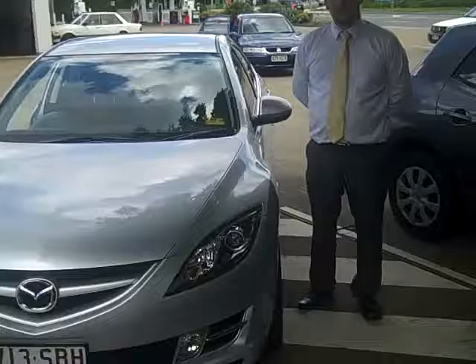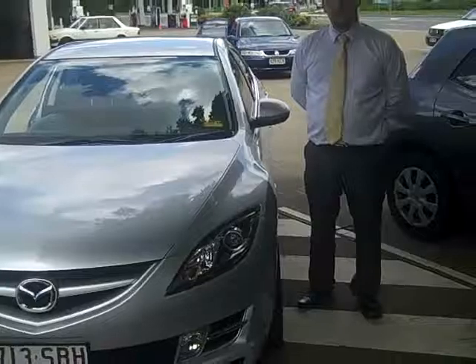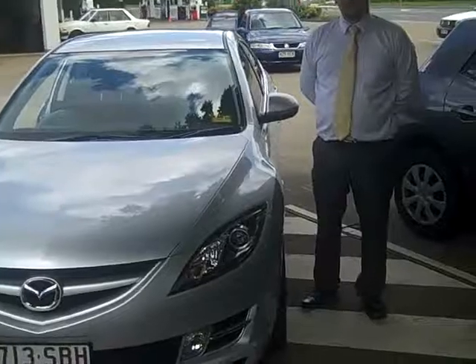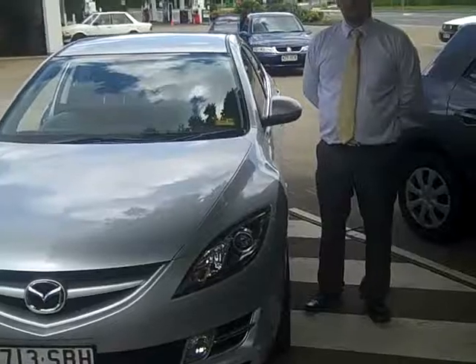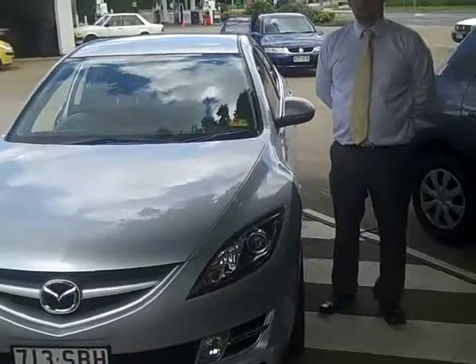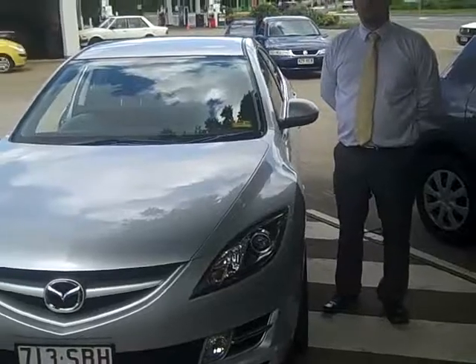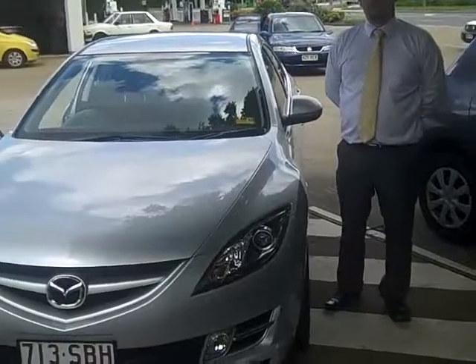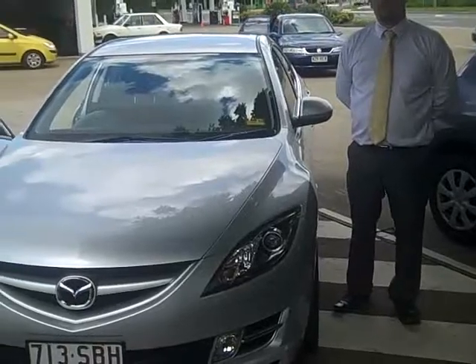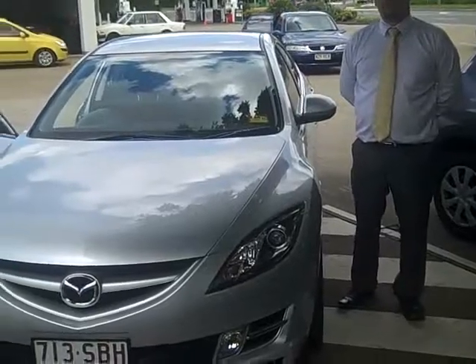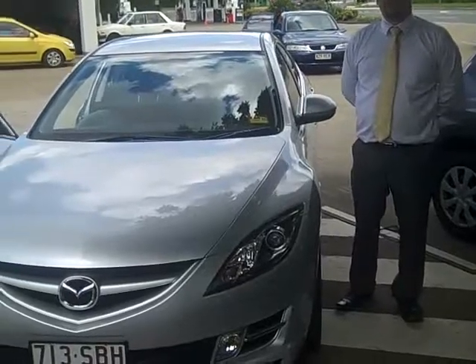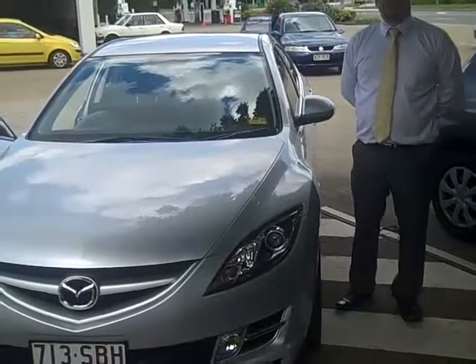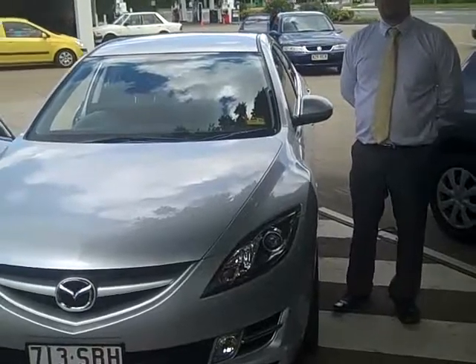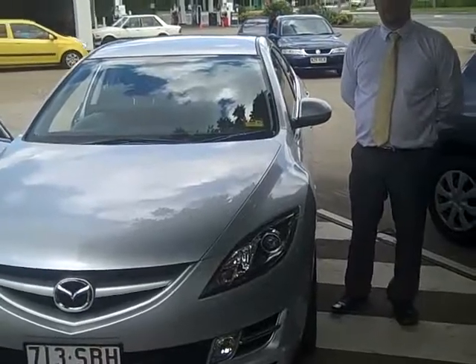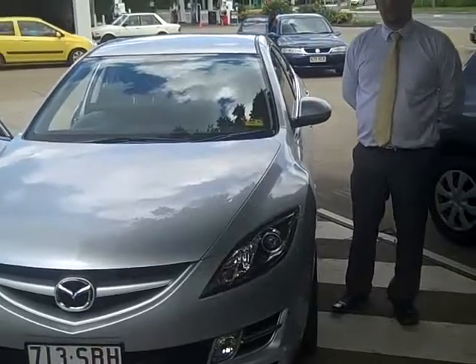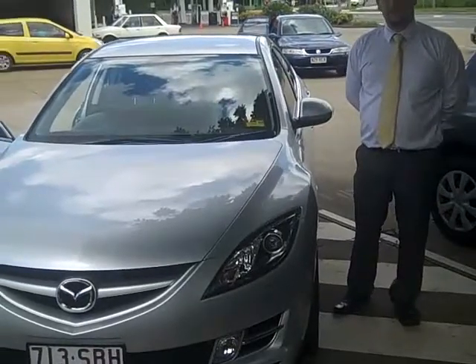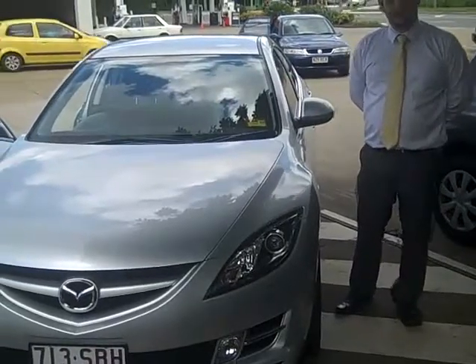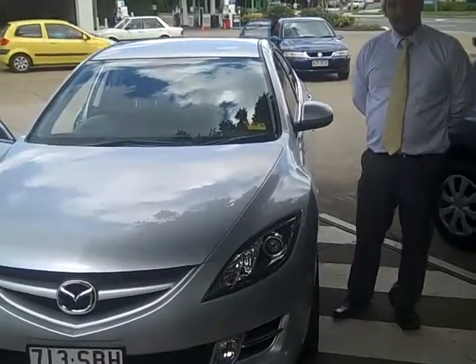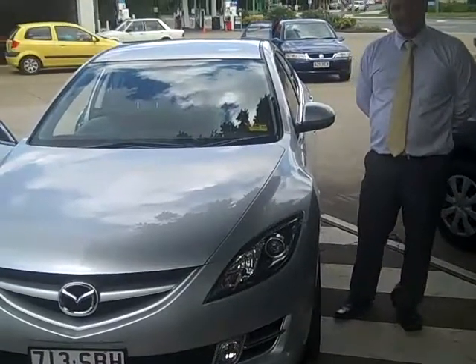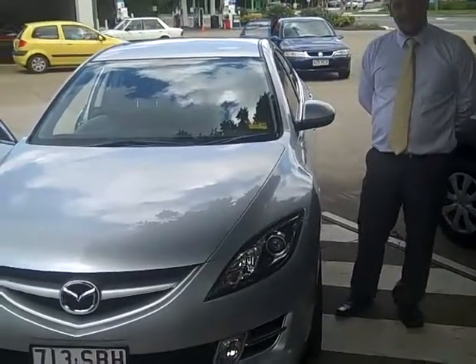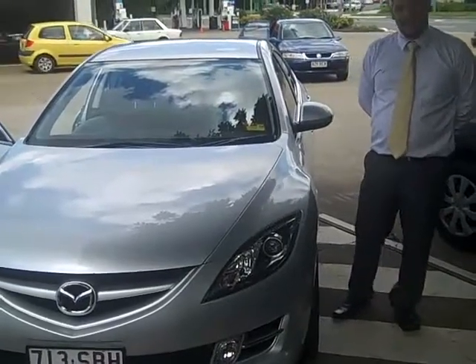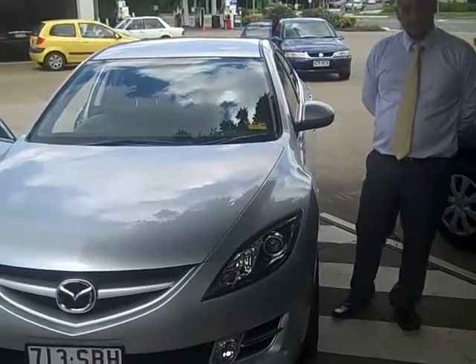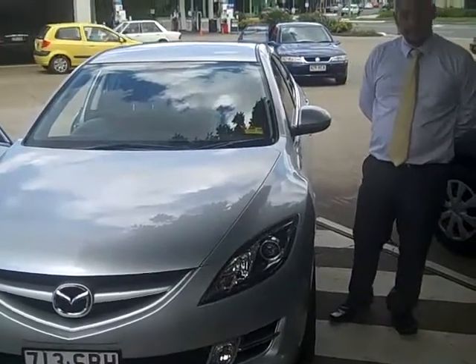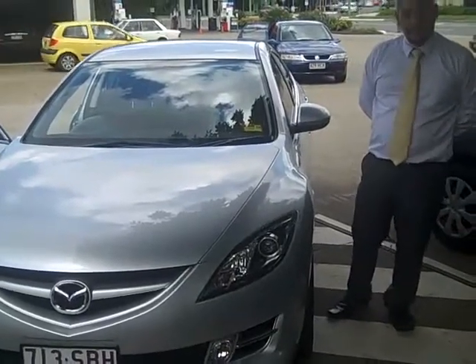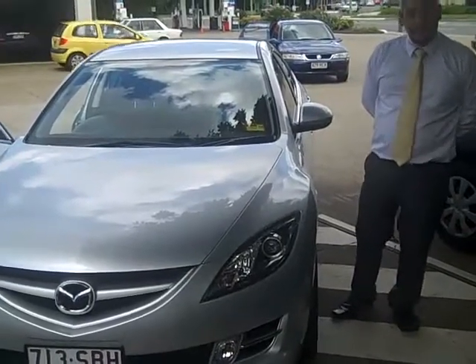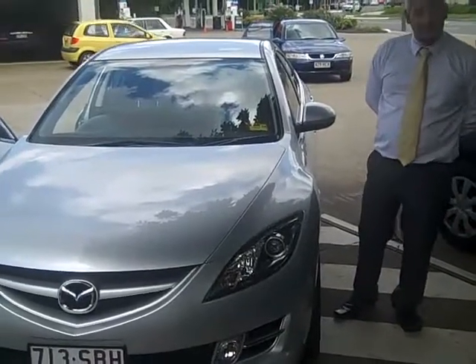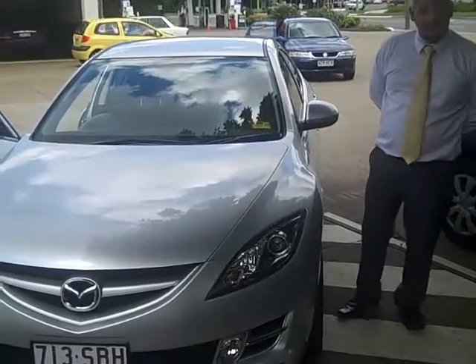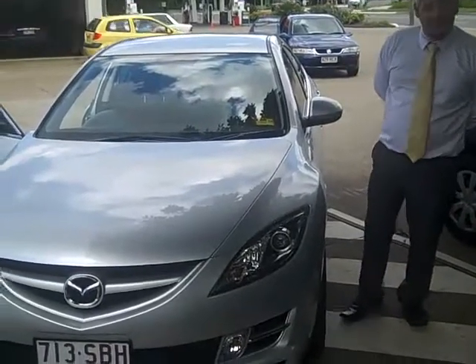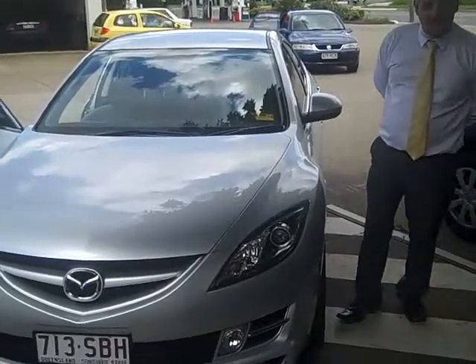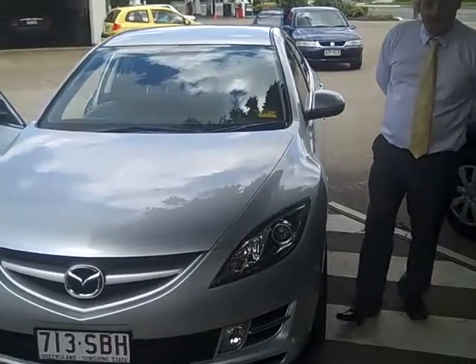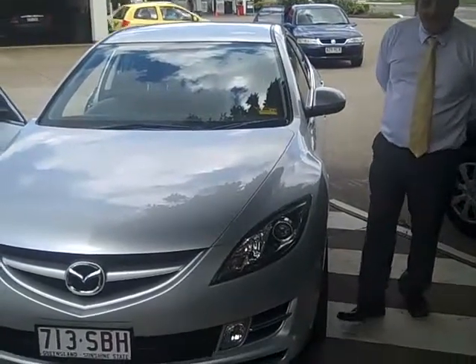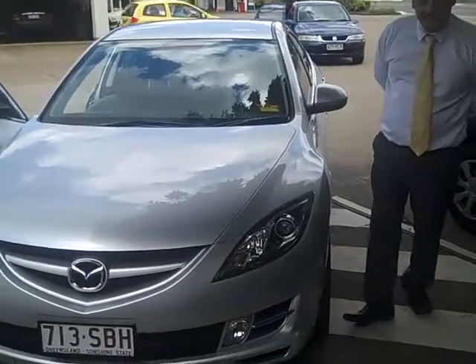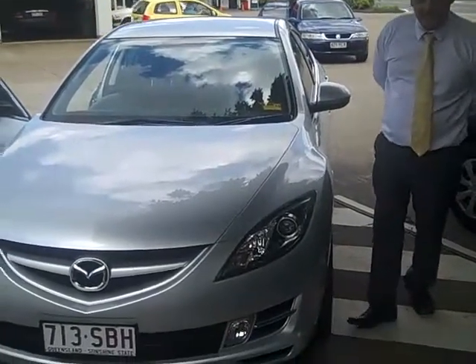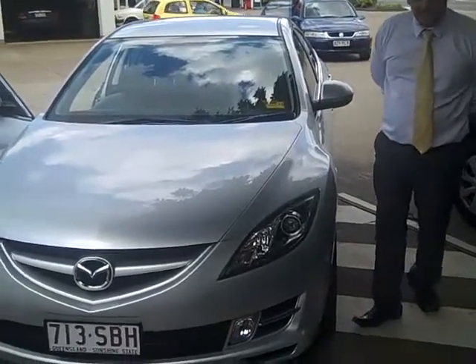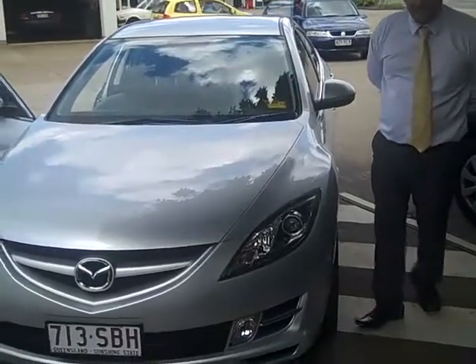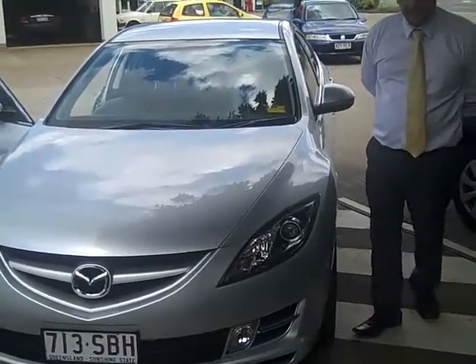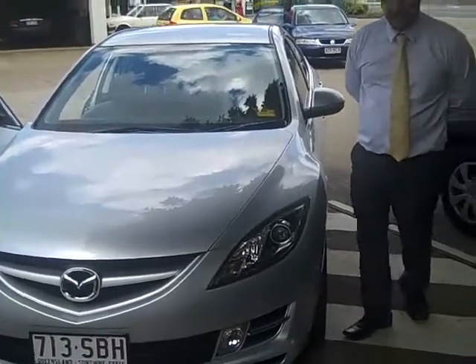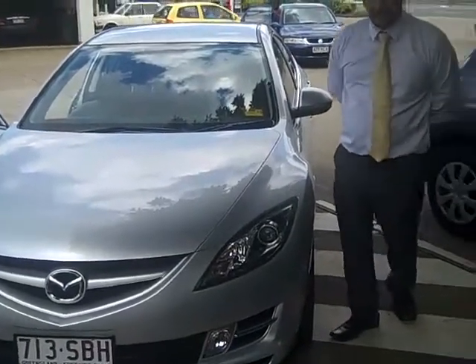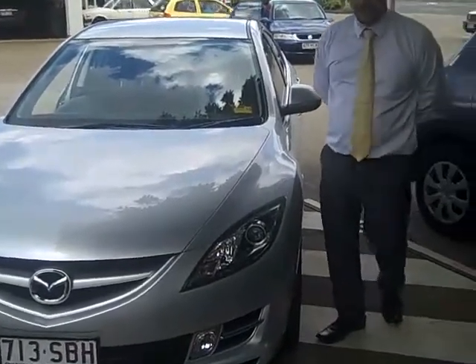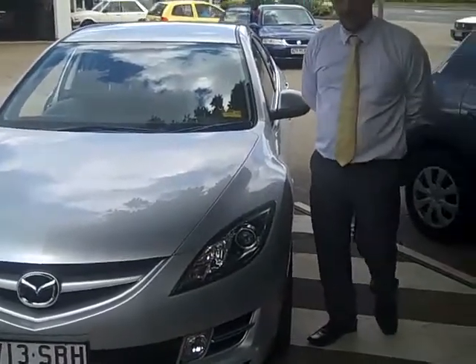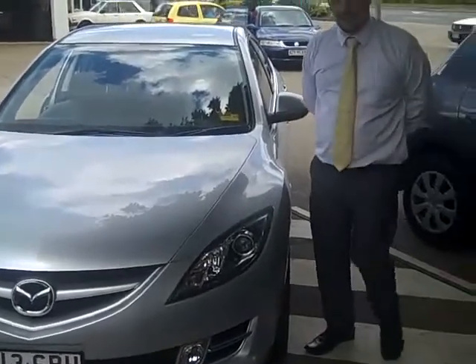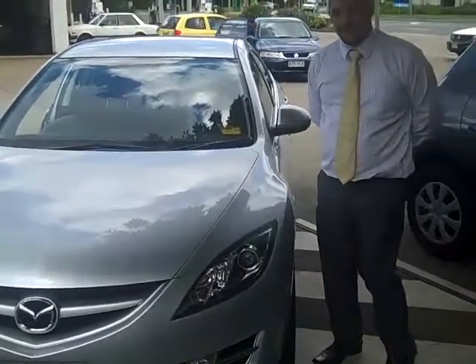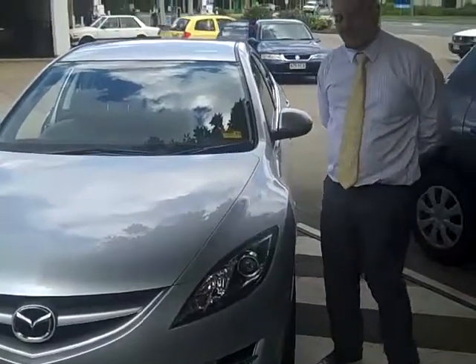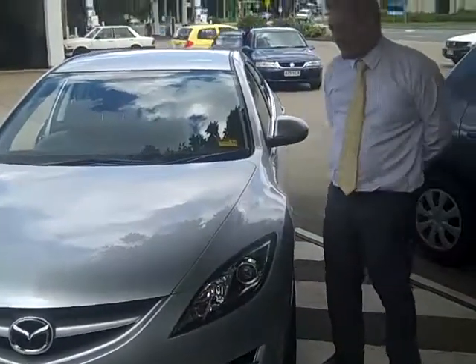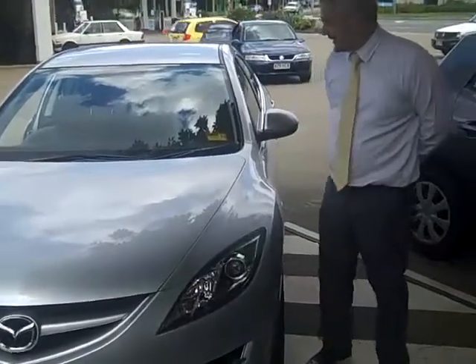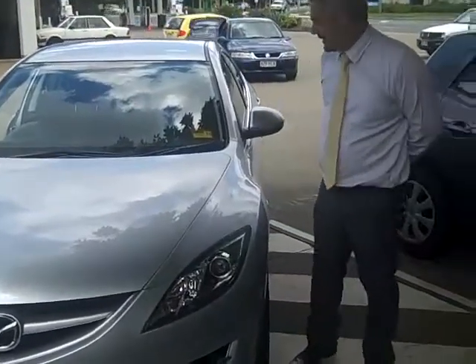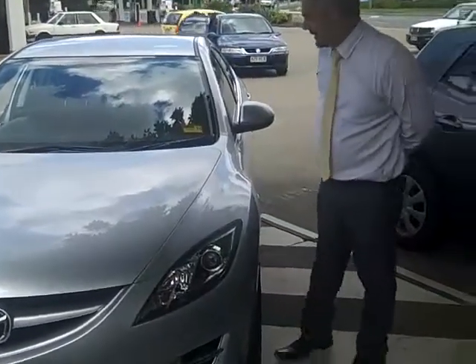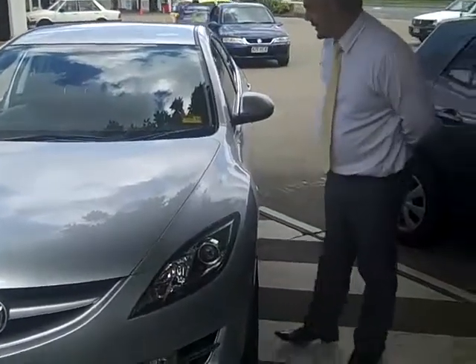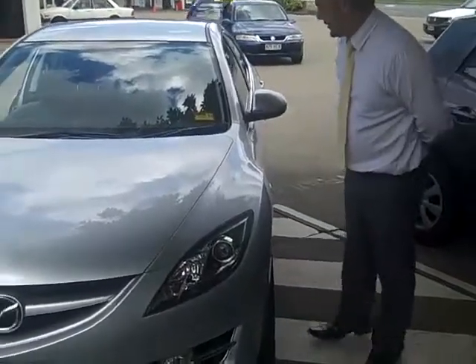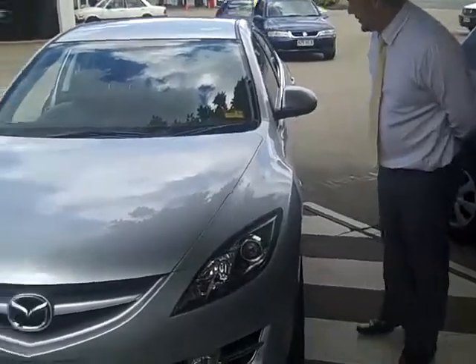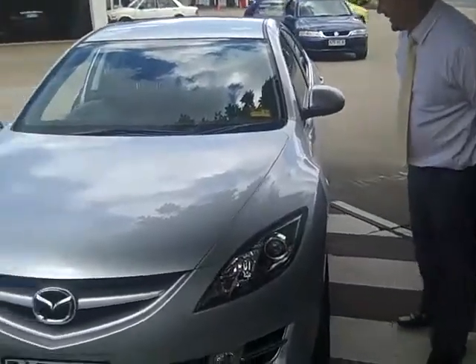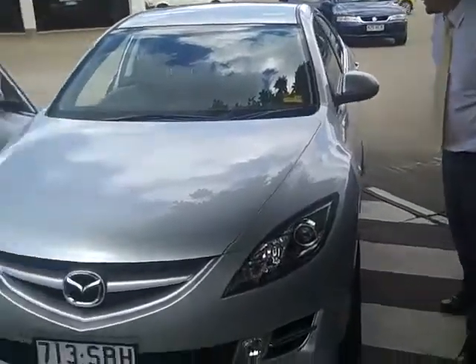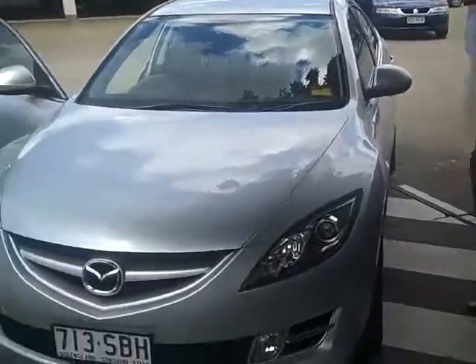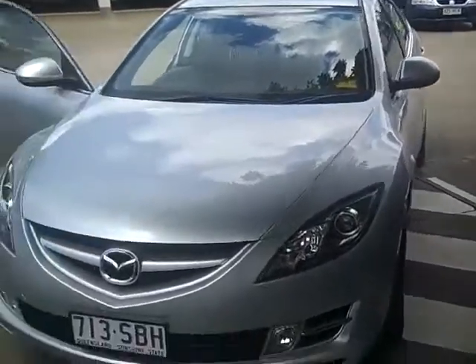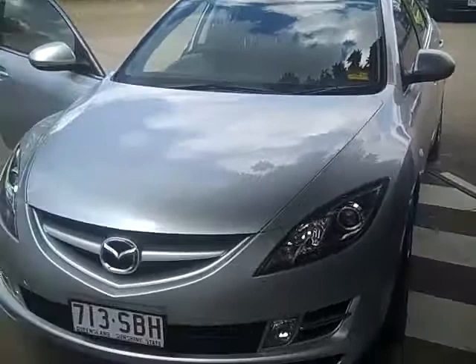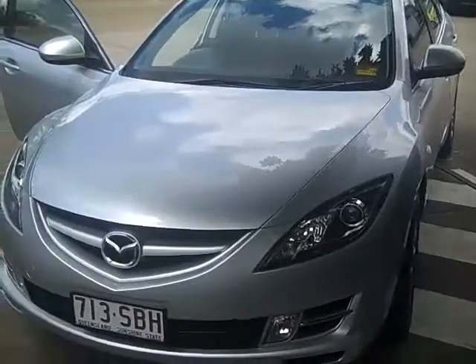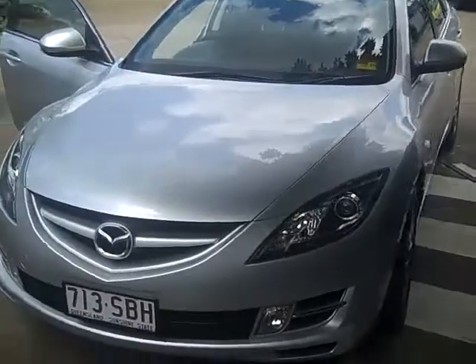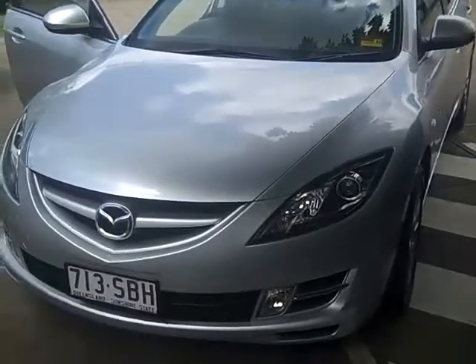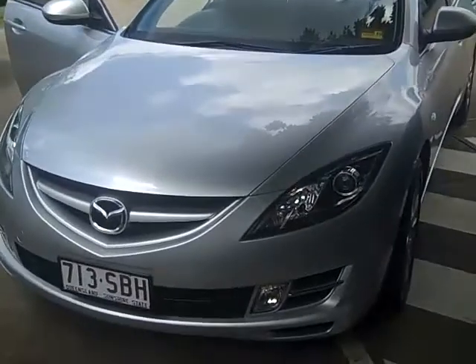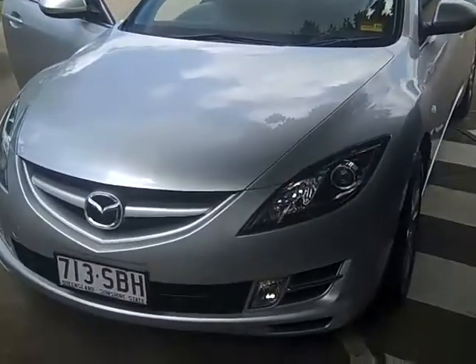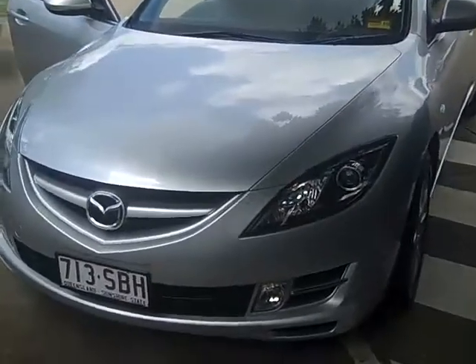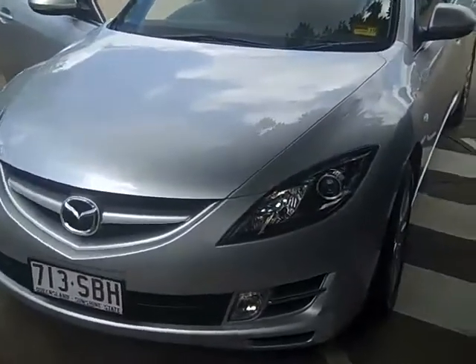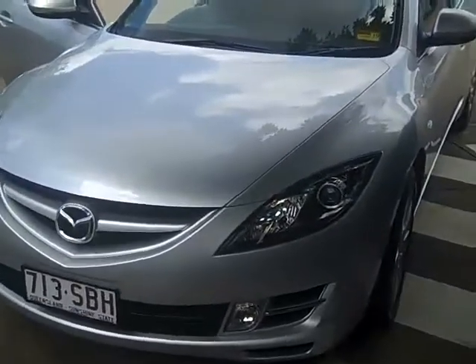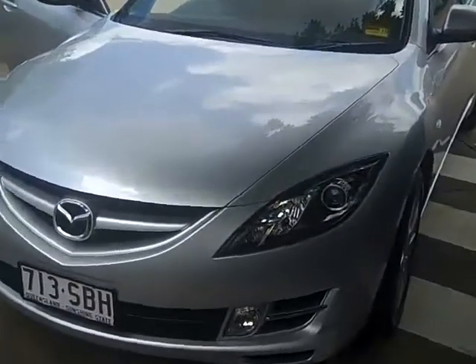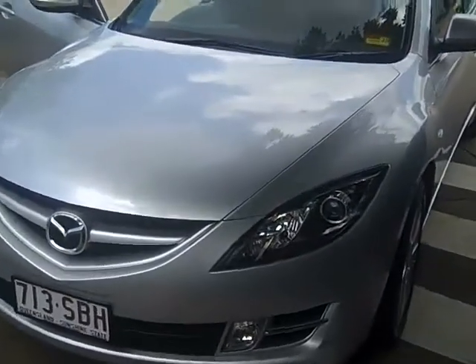Welcome to Wong Mitsubishi and Kia Motors. My name is Tony and today I'm going to show you the 2008 Mazda 6.